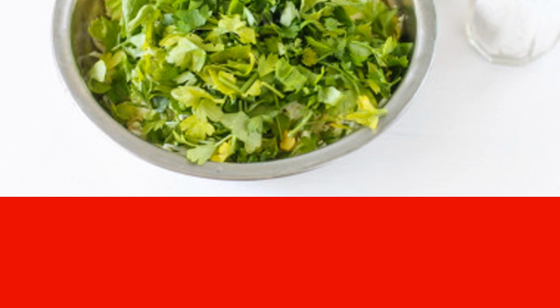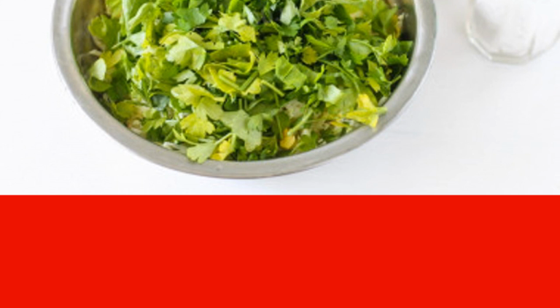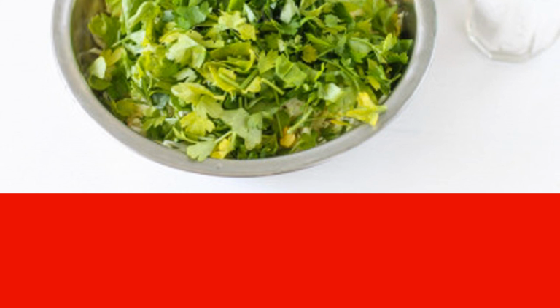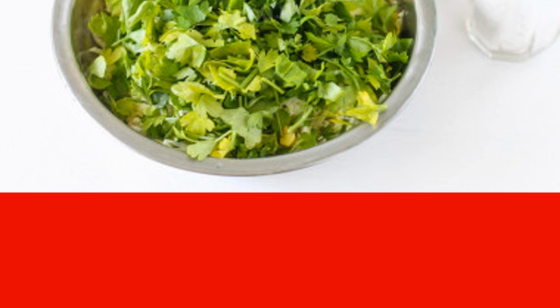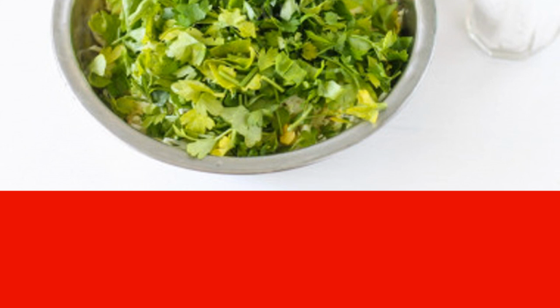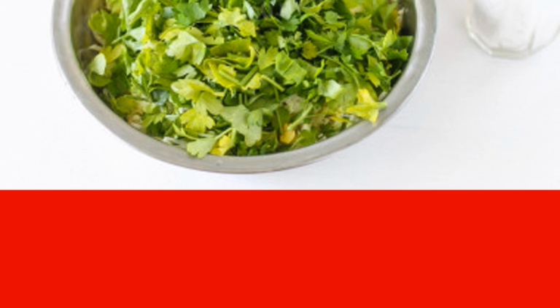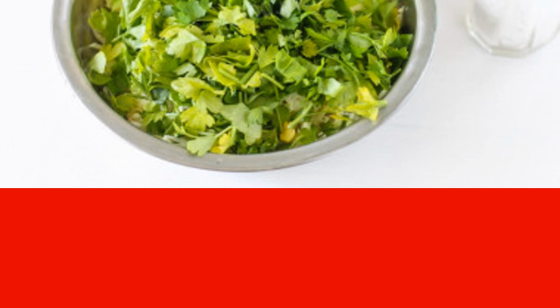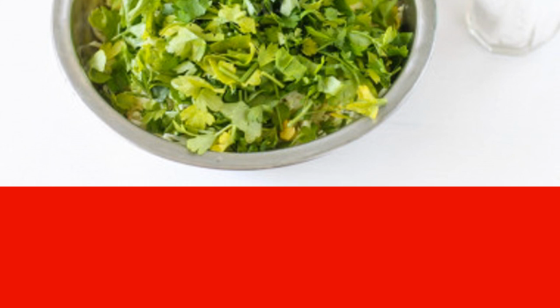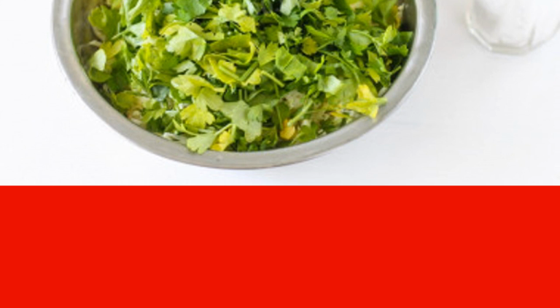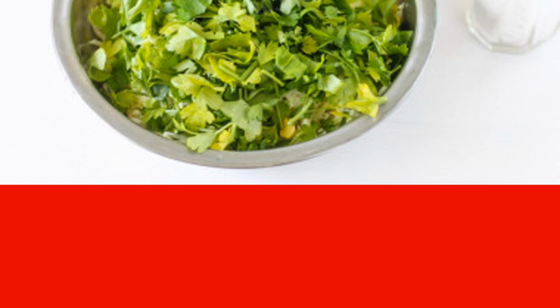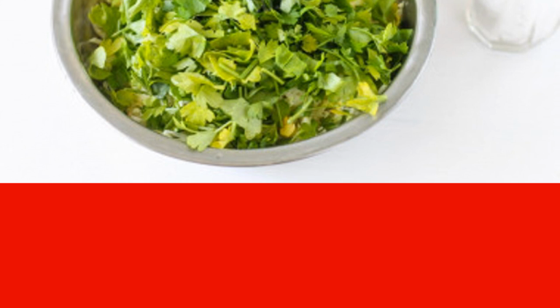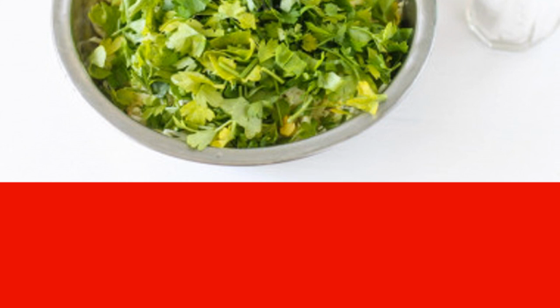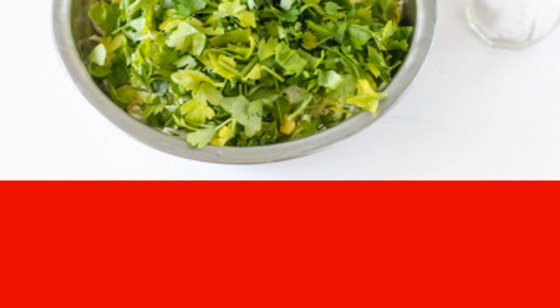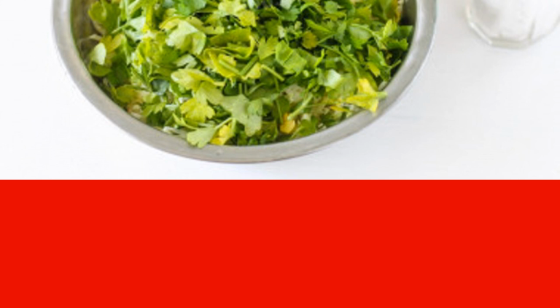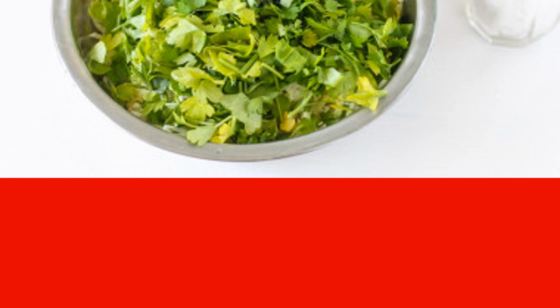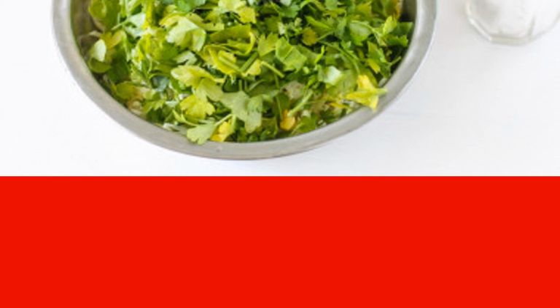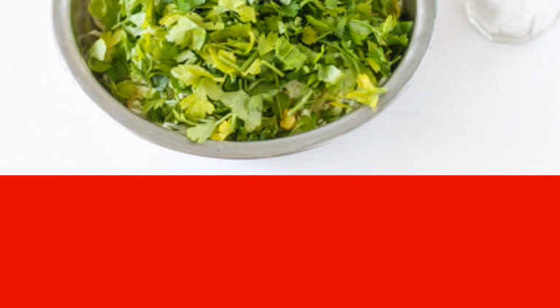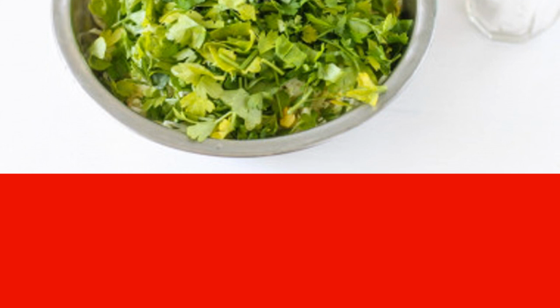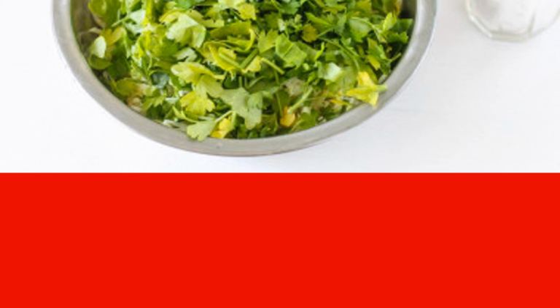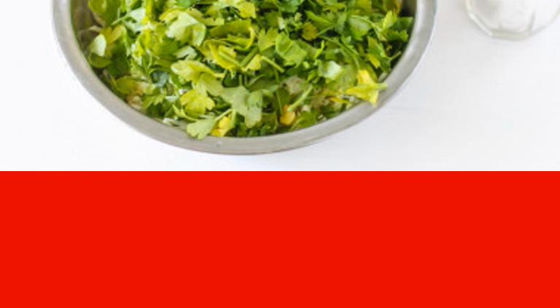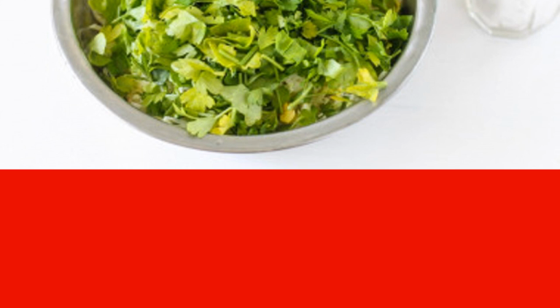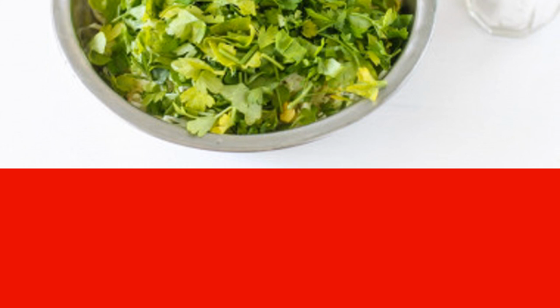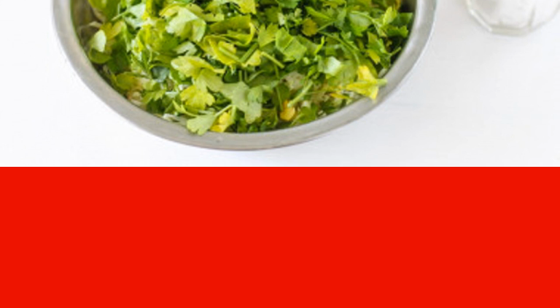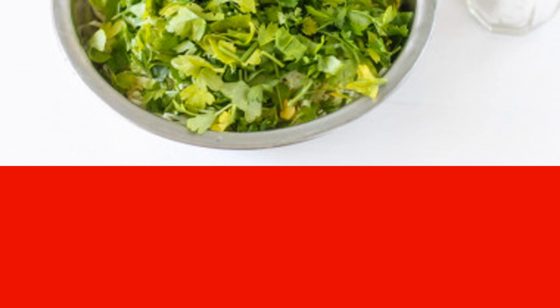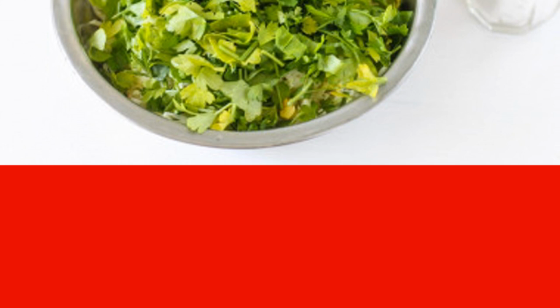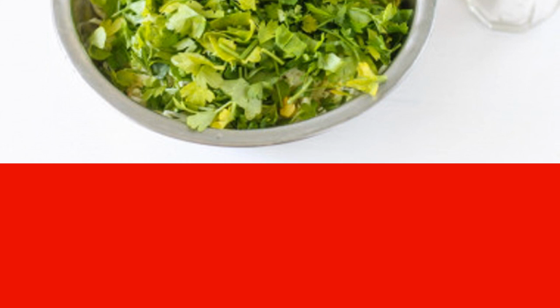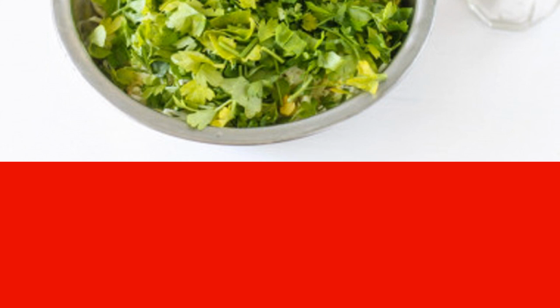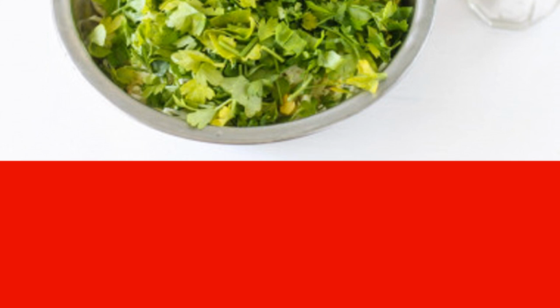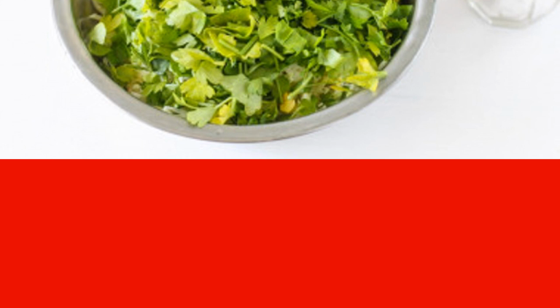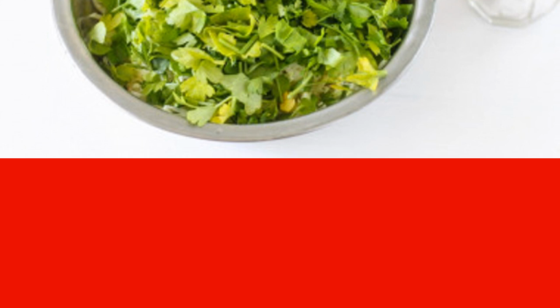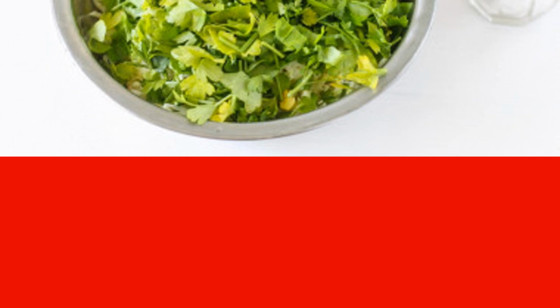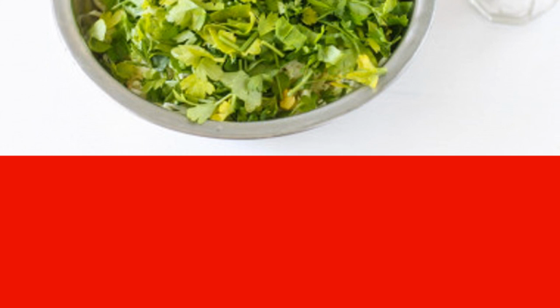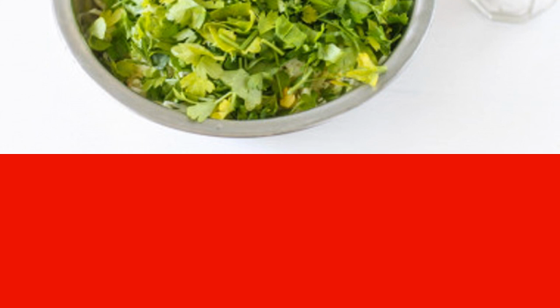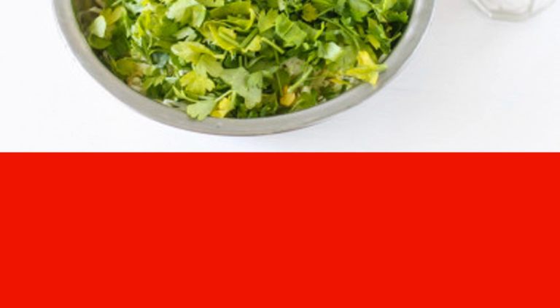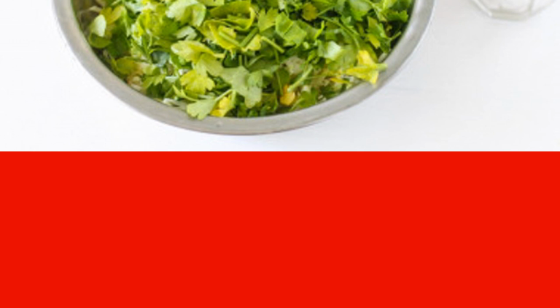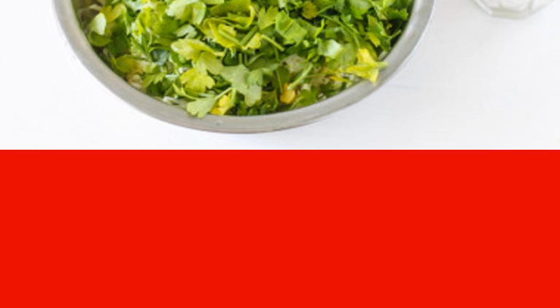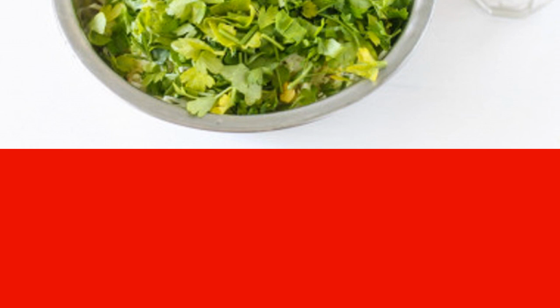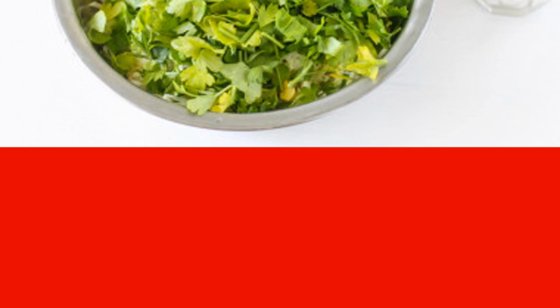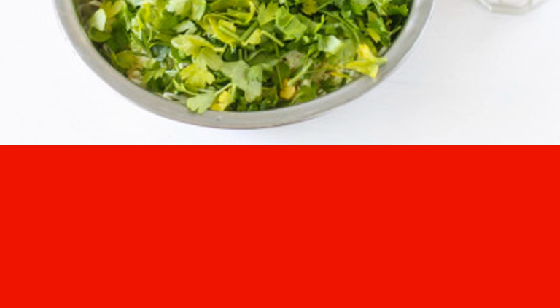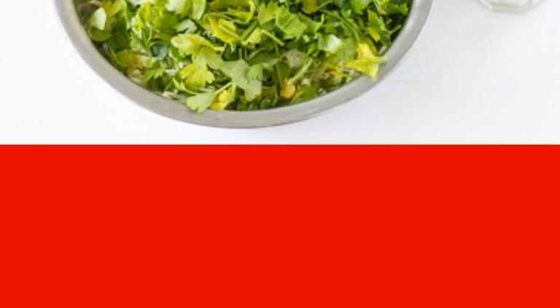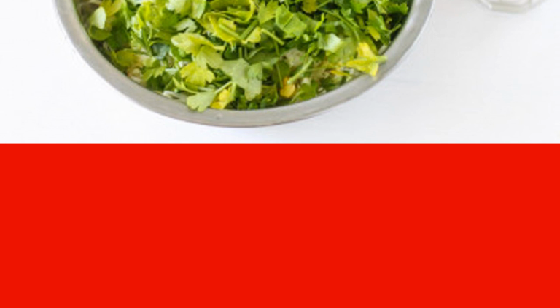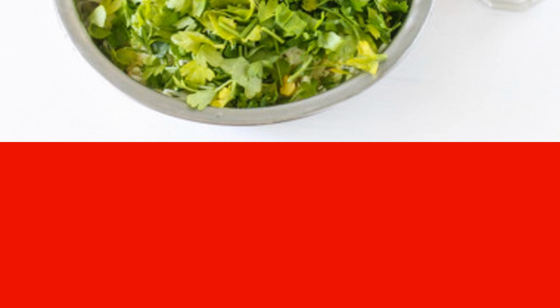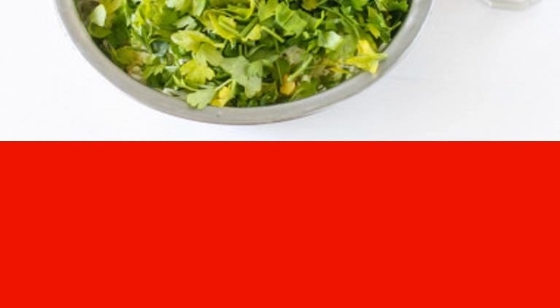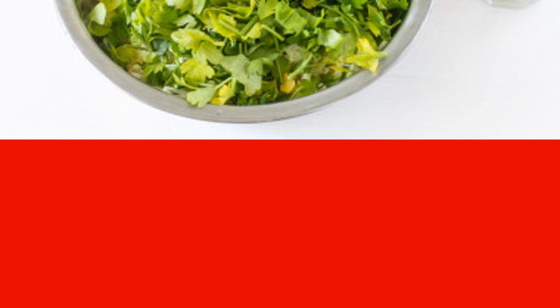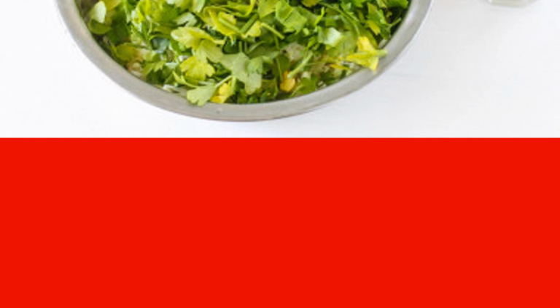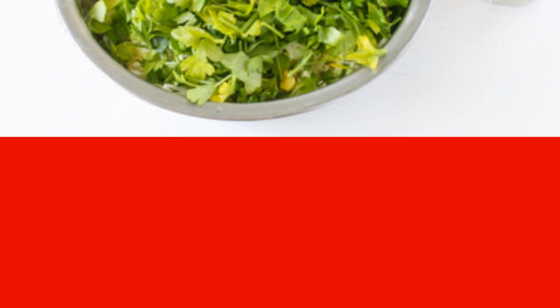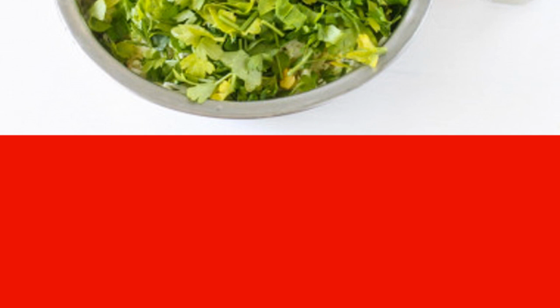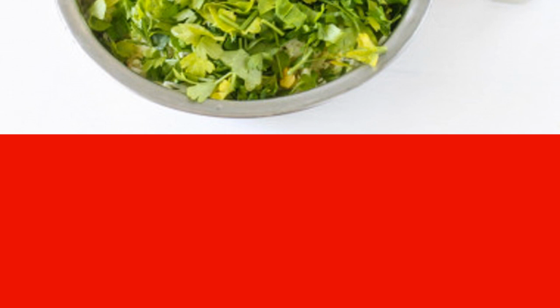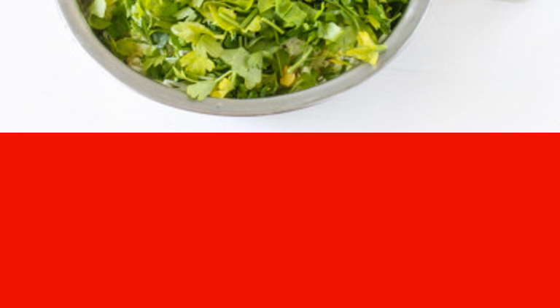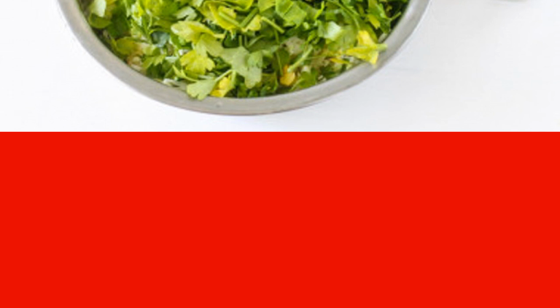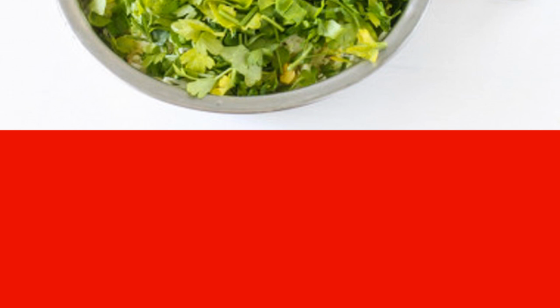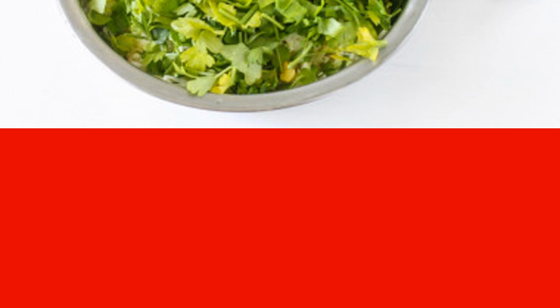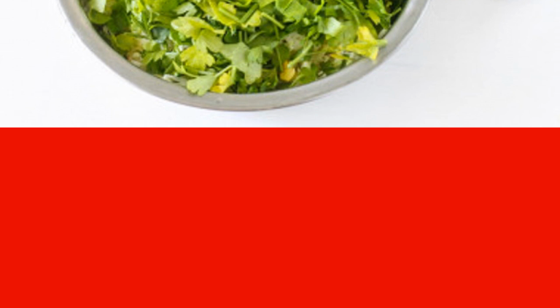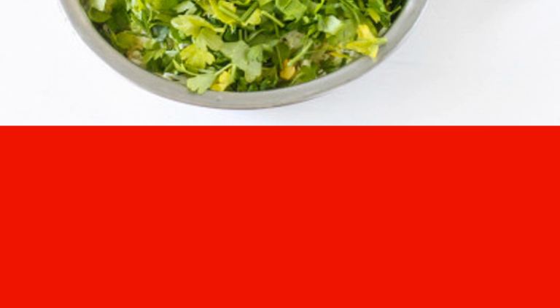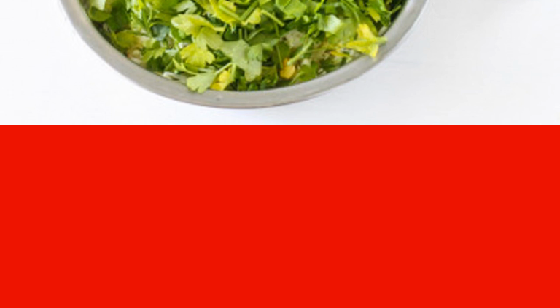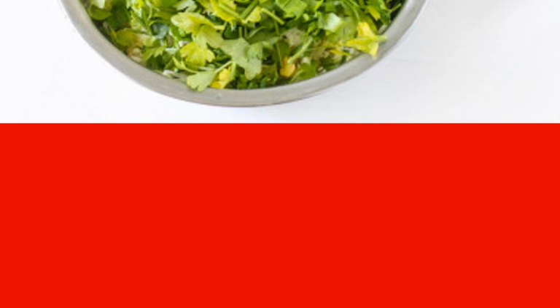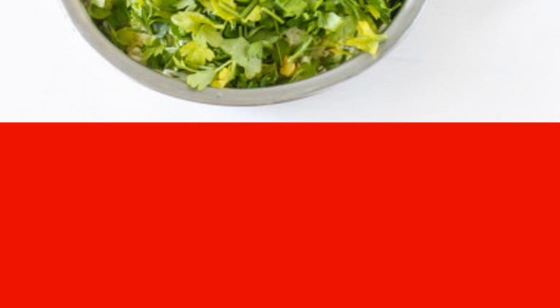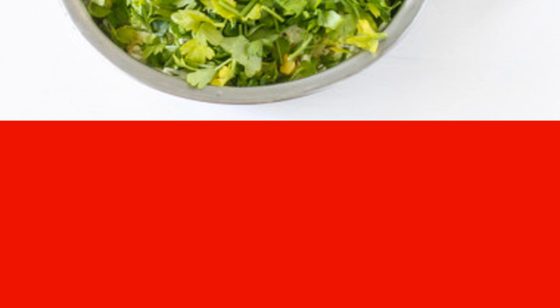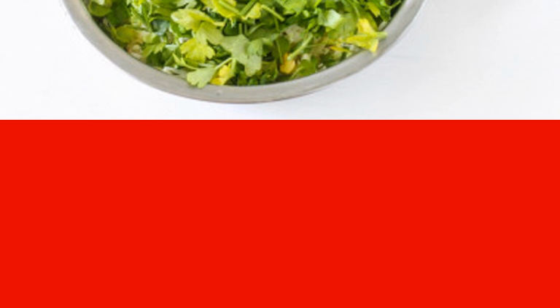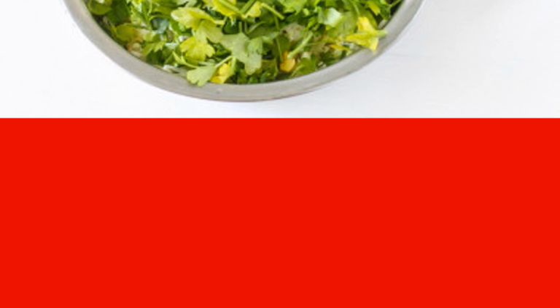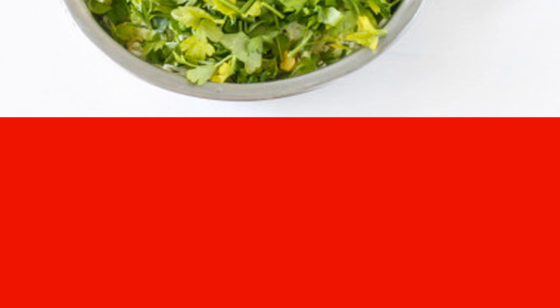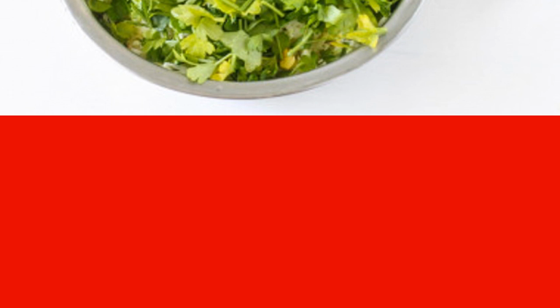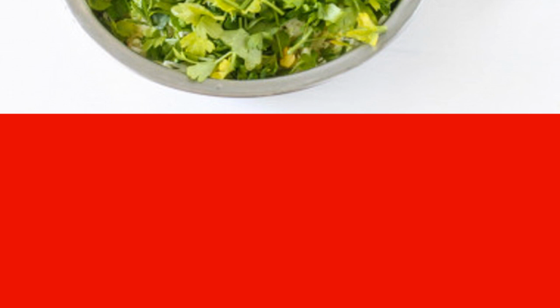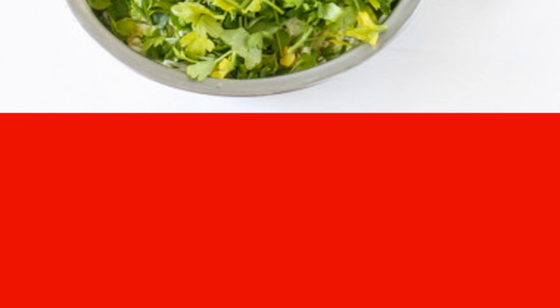Instead of parsley, you can take any other greens, for example, dill, cilantro, celery, or spinach.